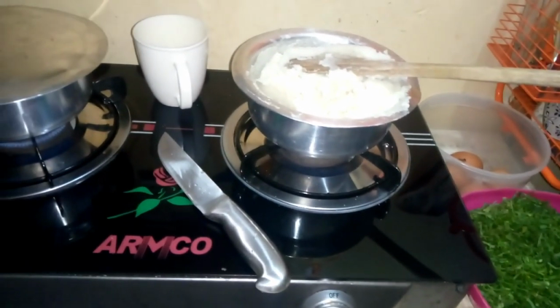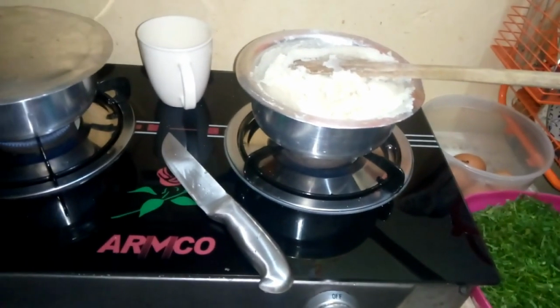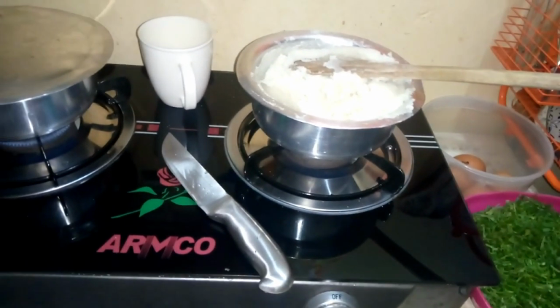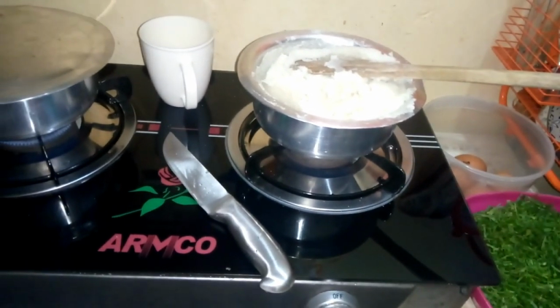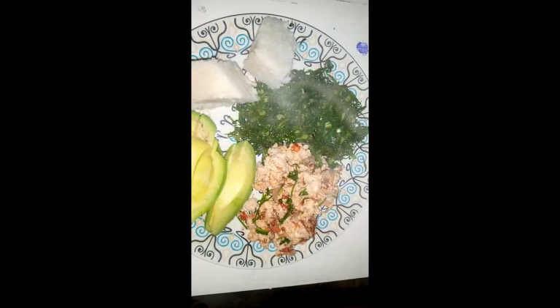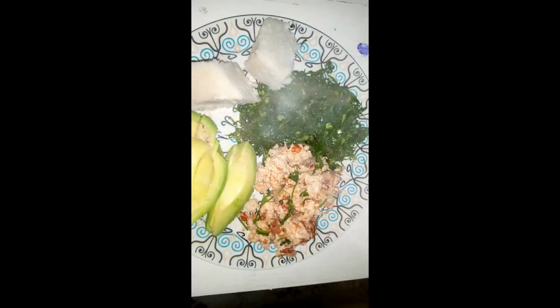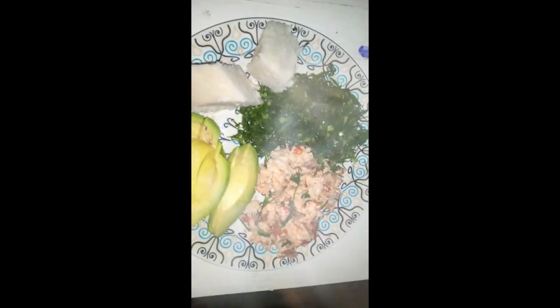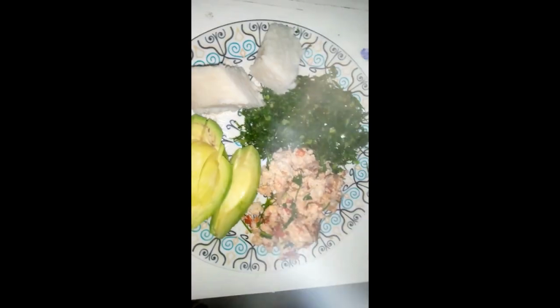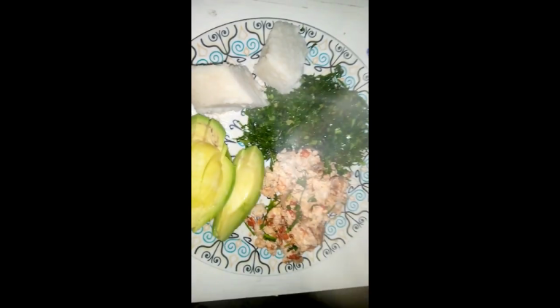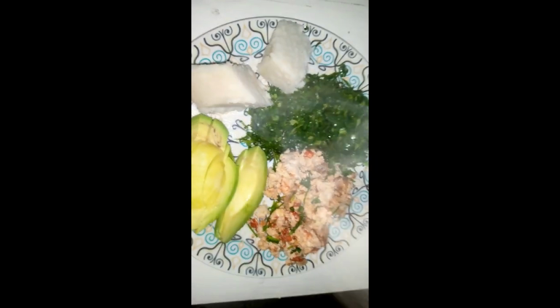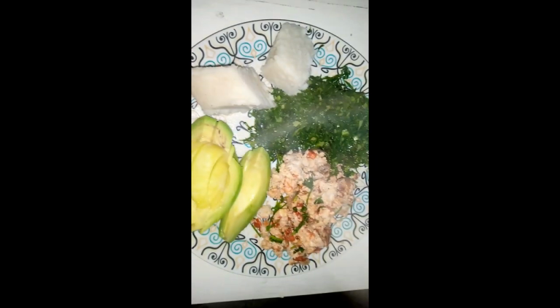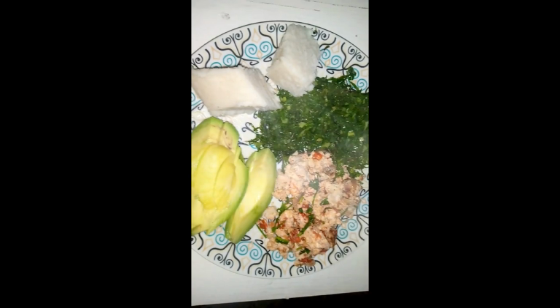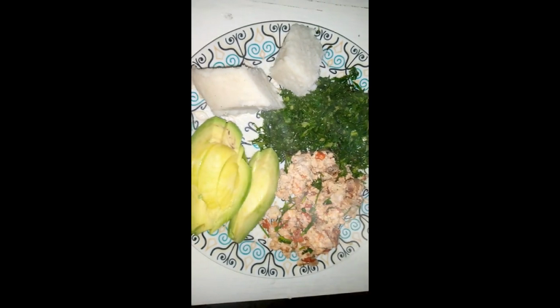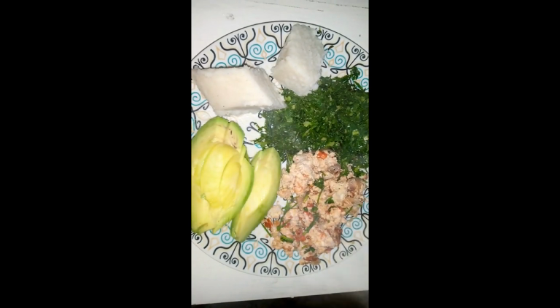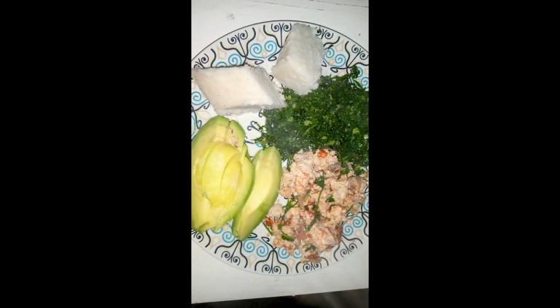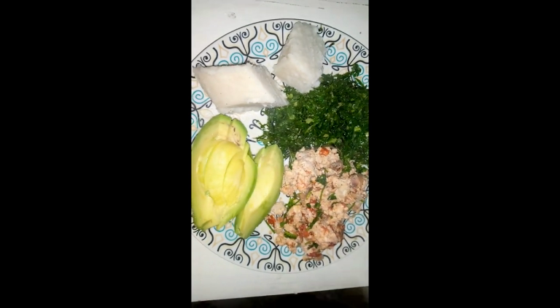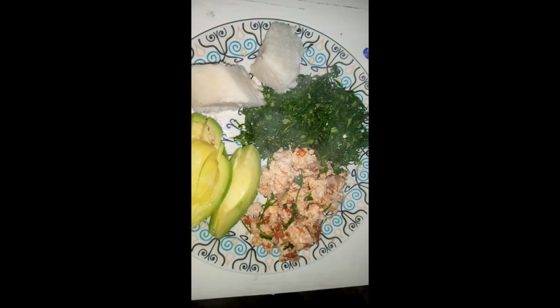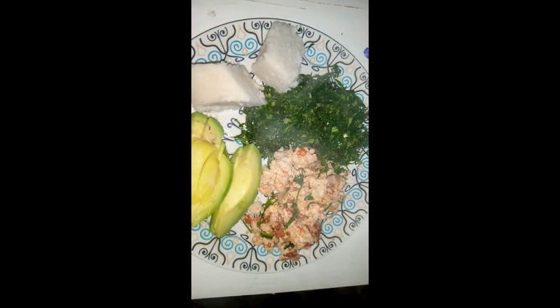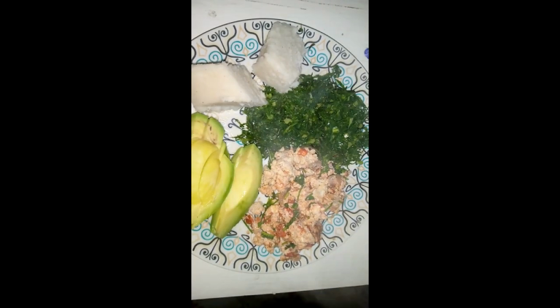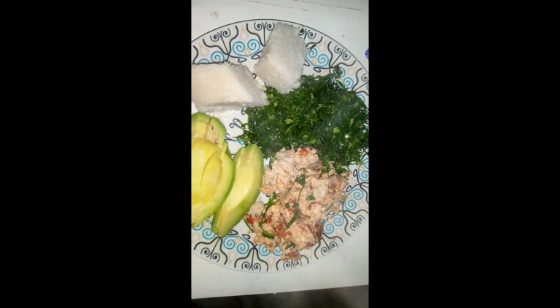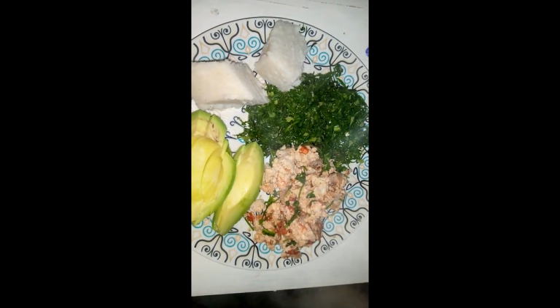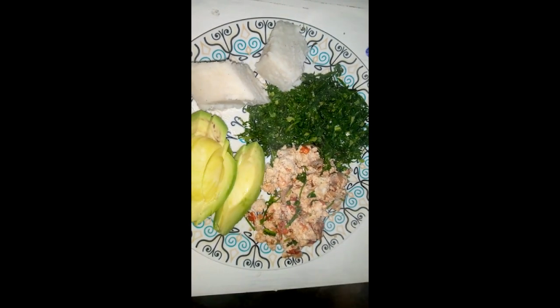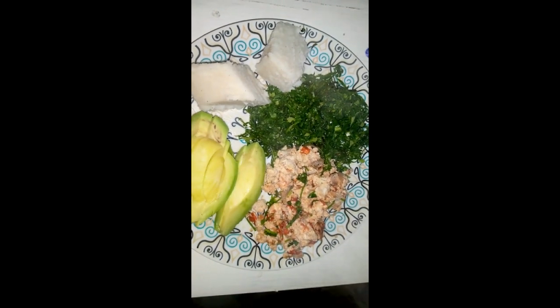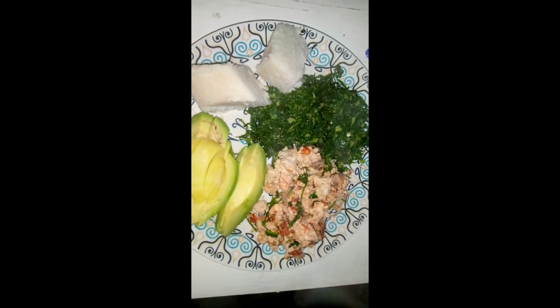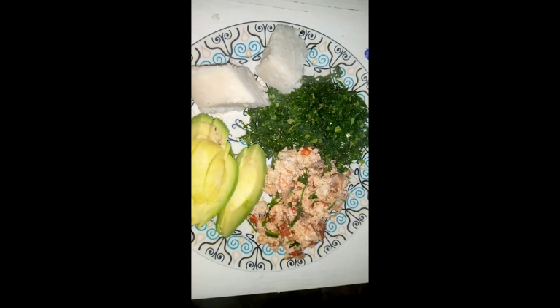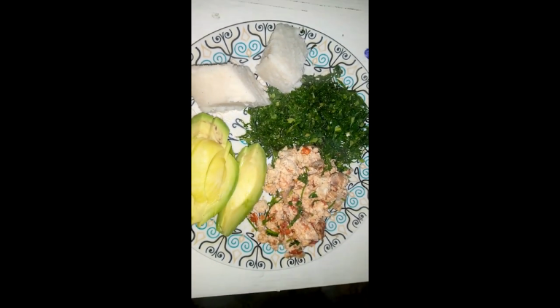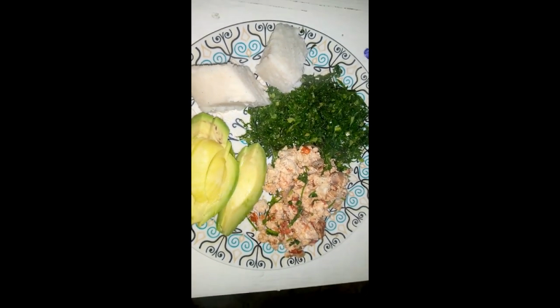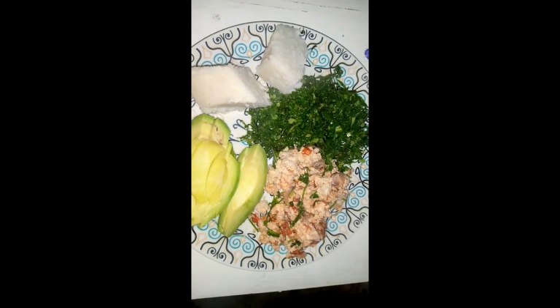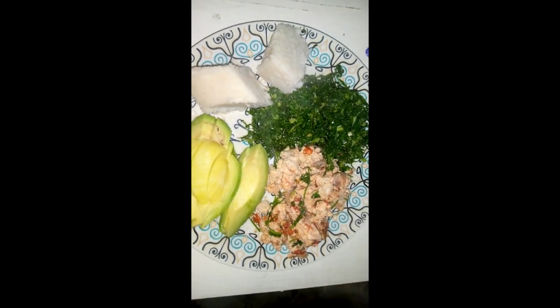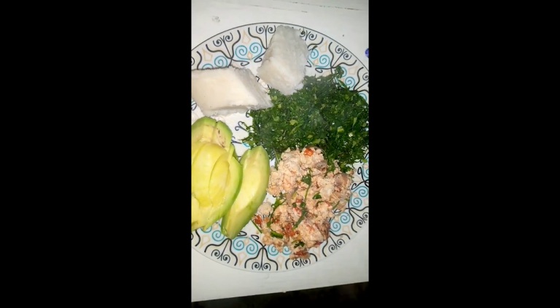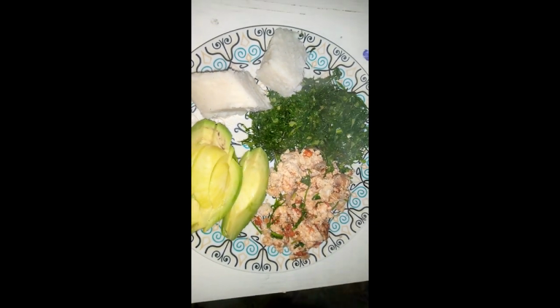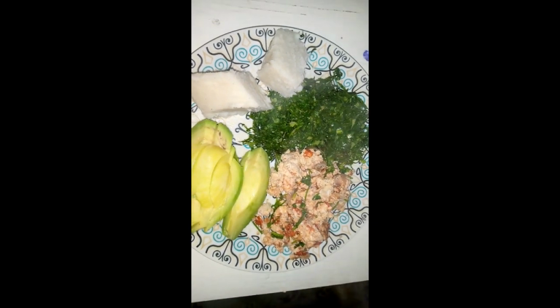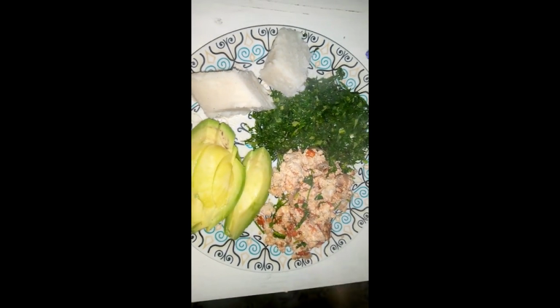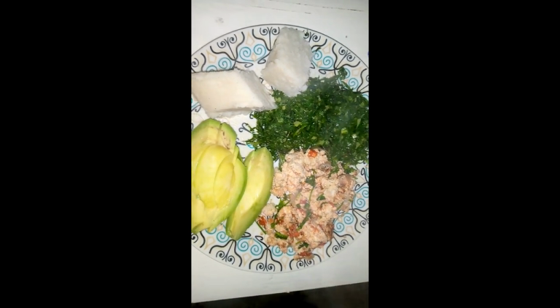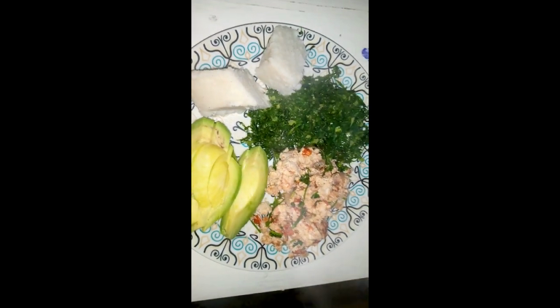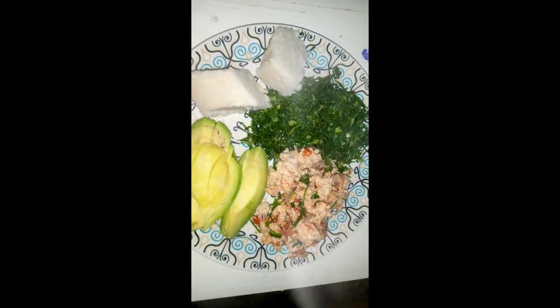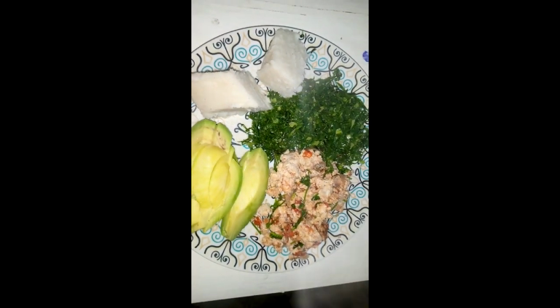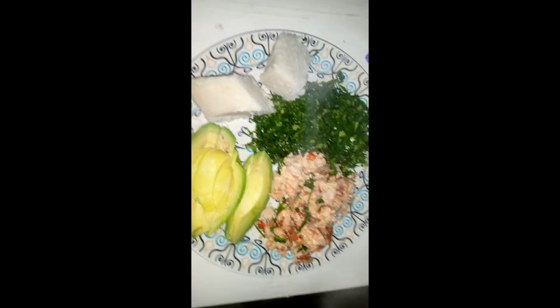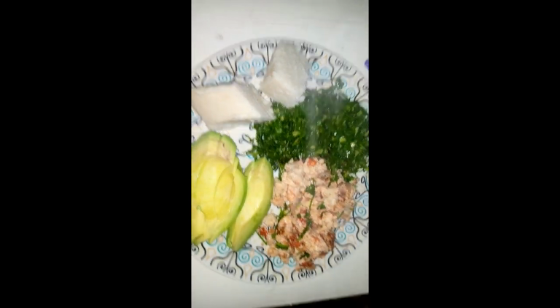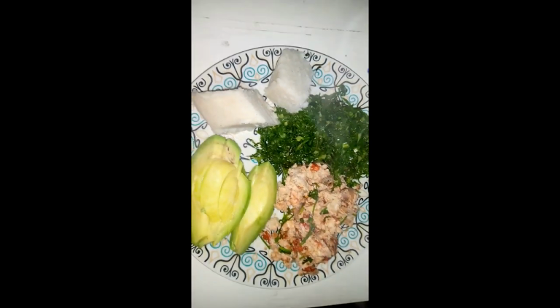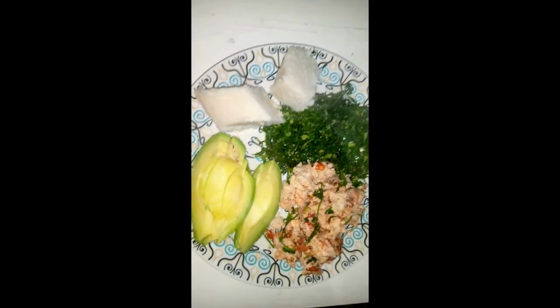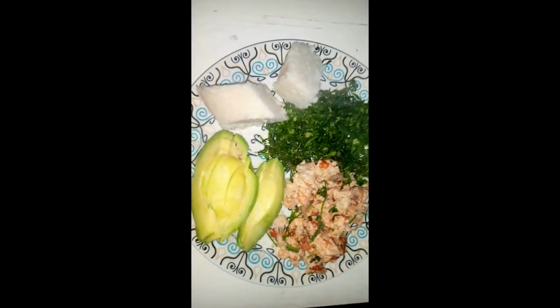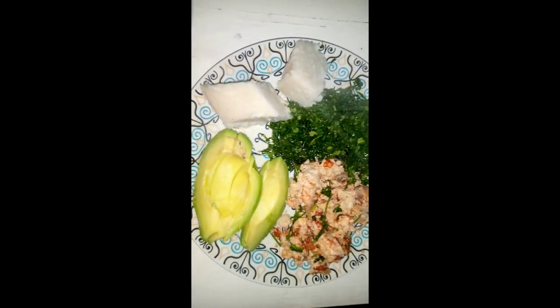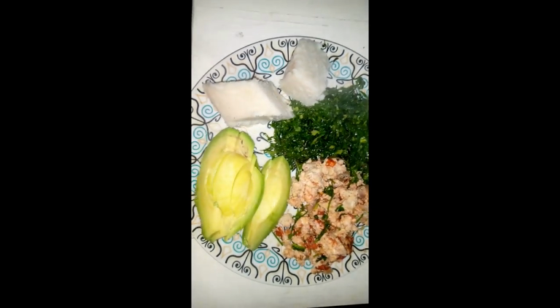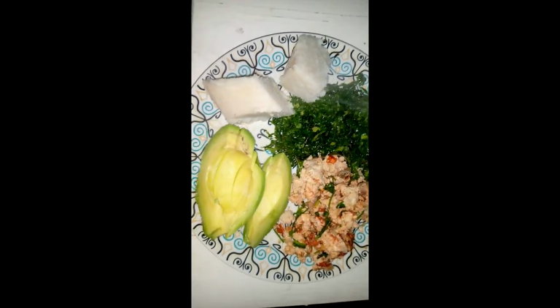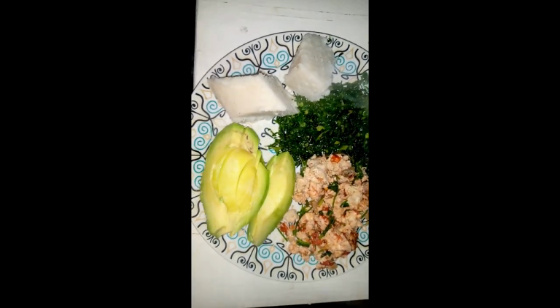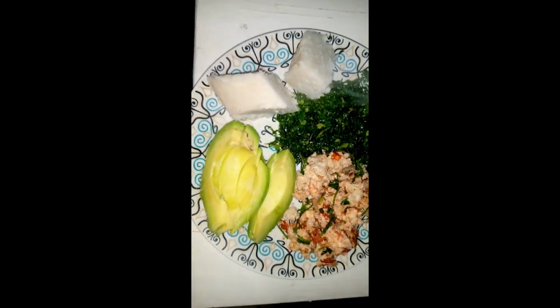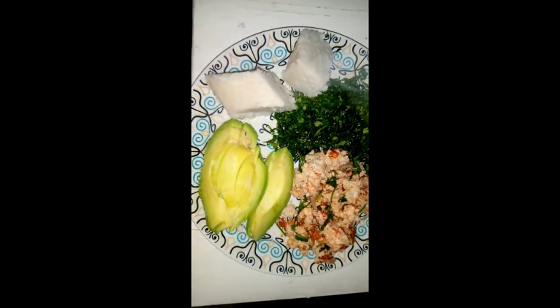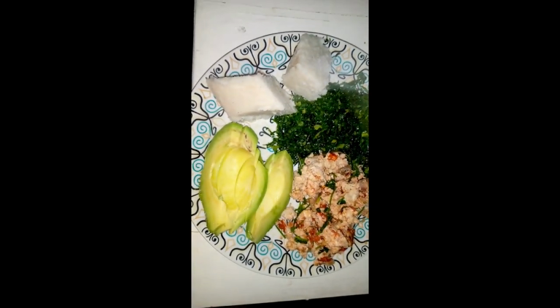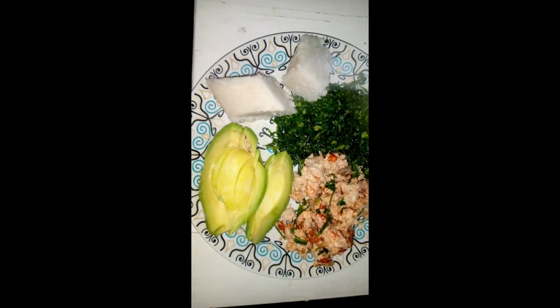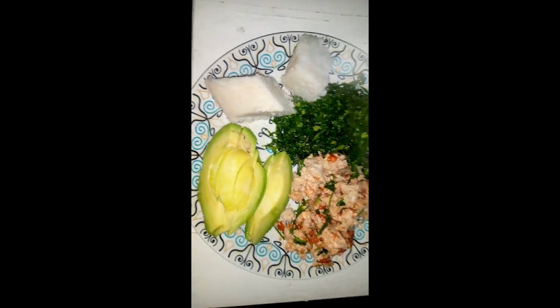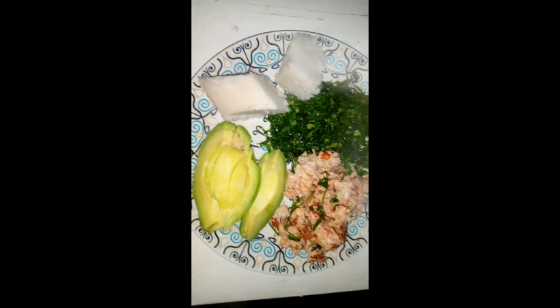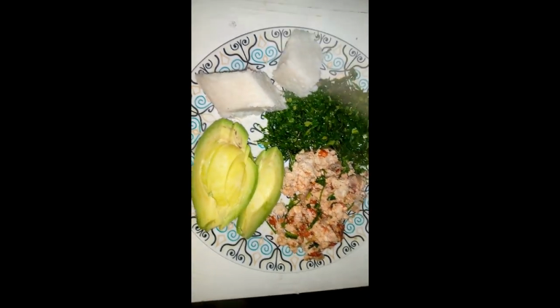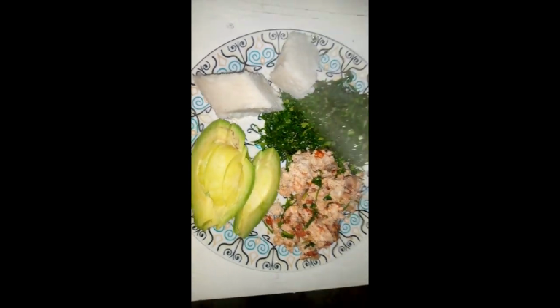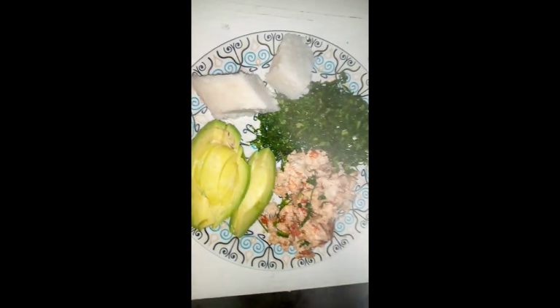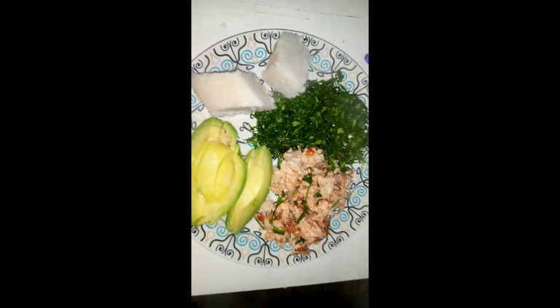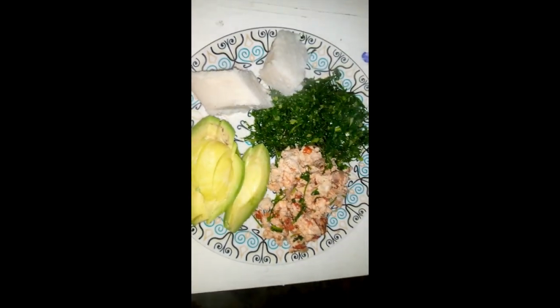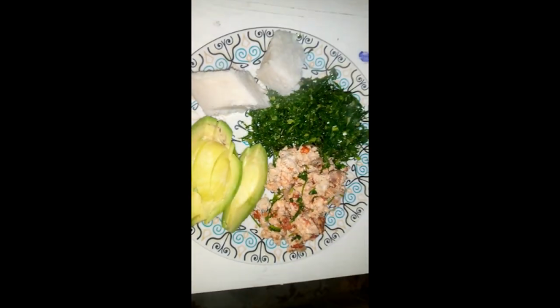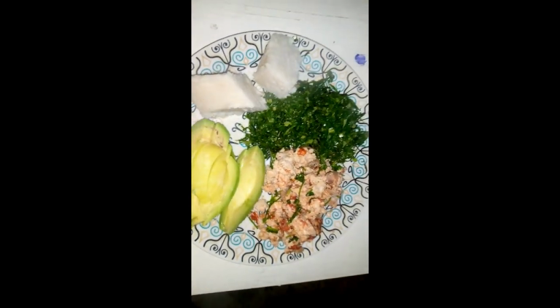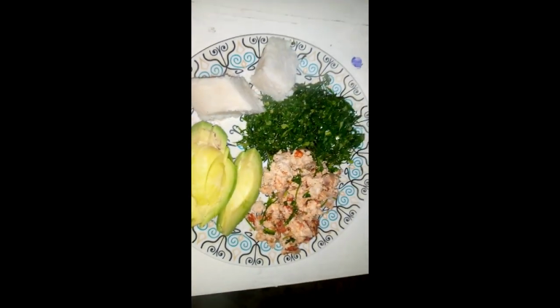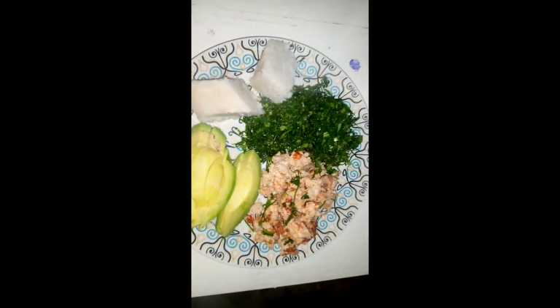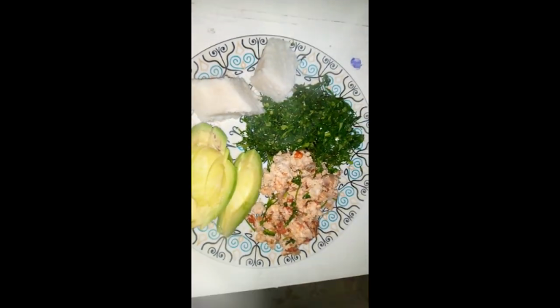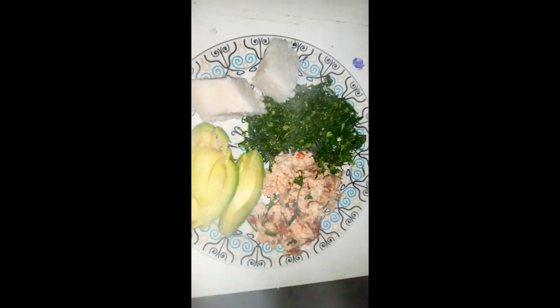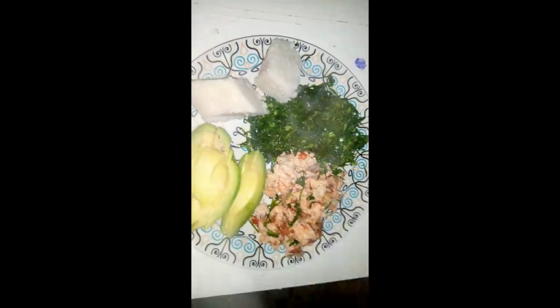My dinner is ready. I'm having garlic greens, eggs, and some few pieces of avocado as usual.